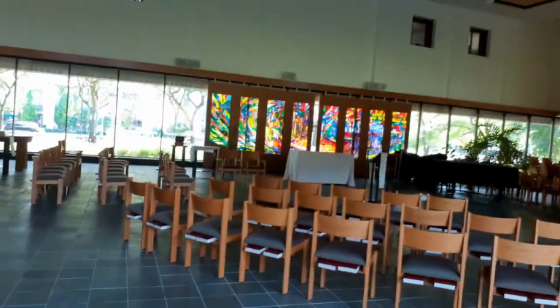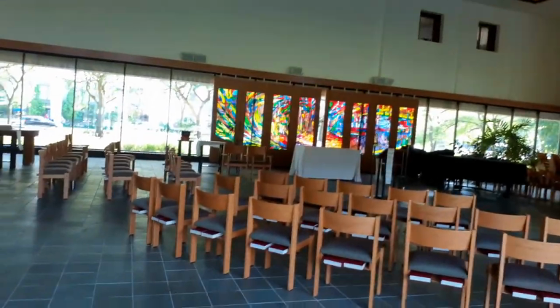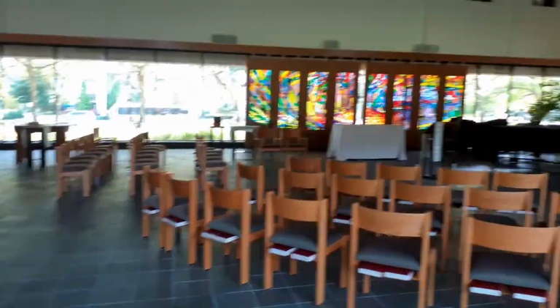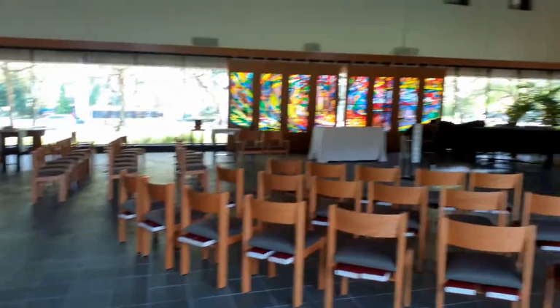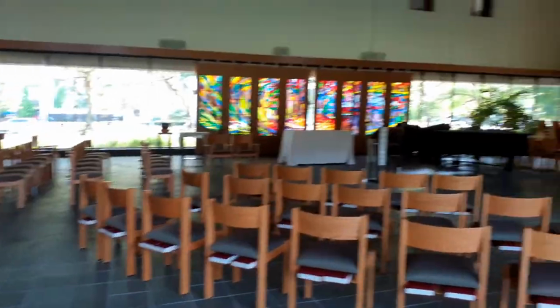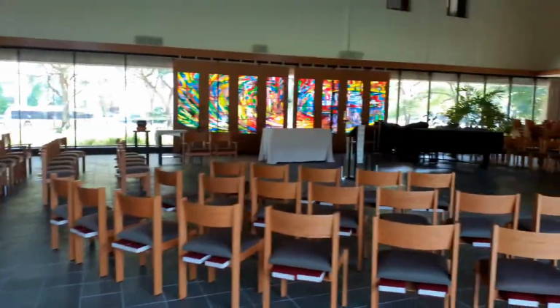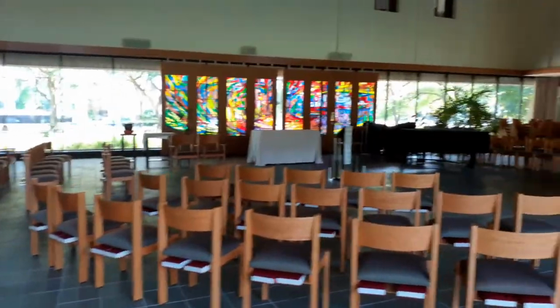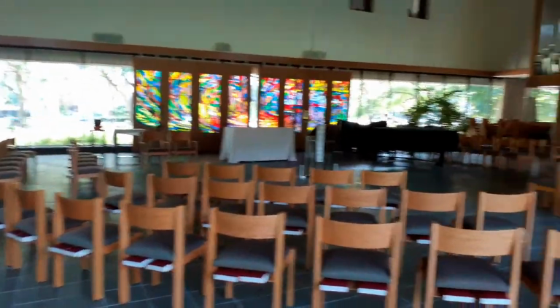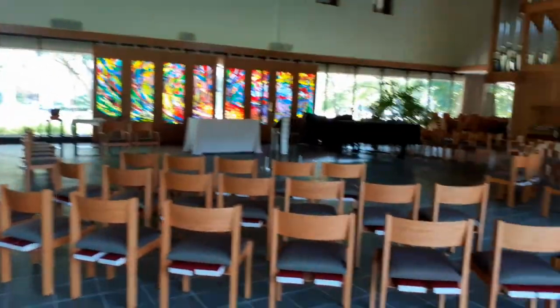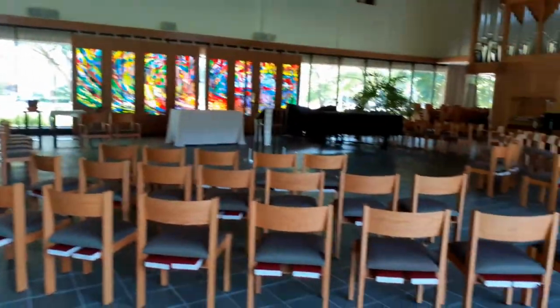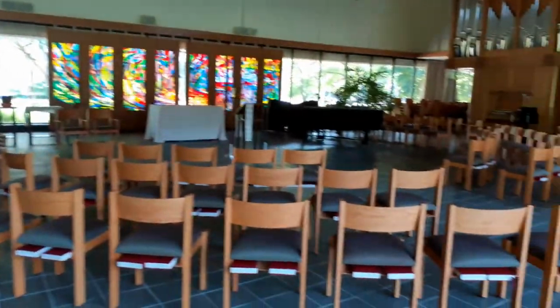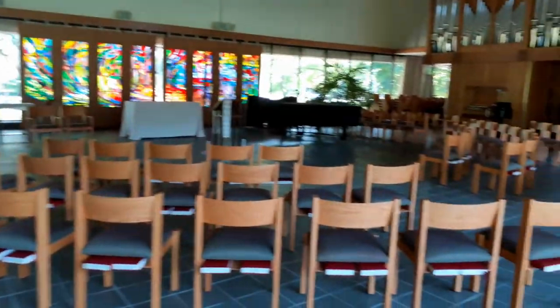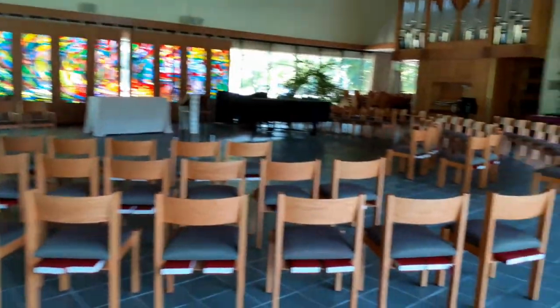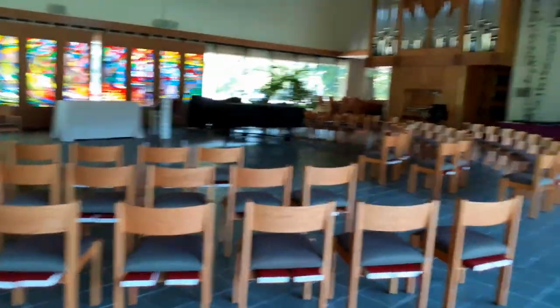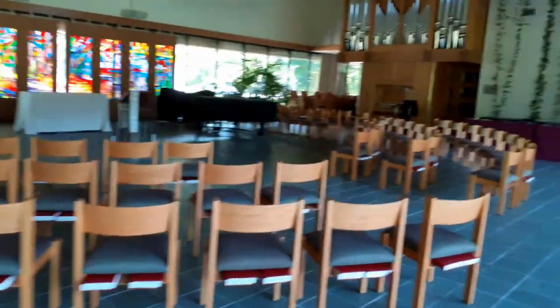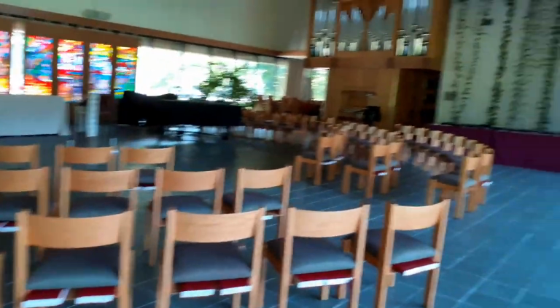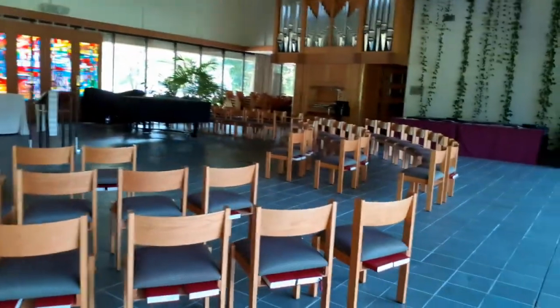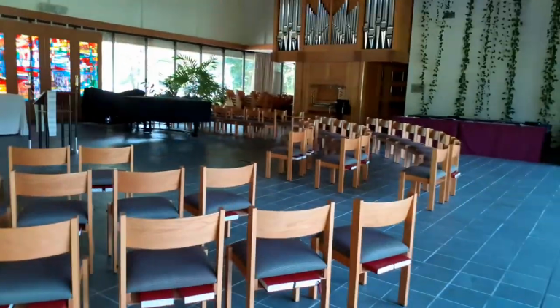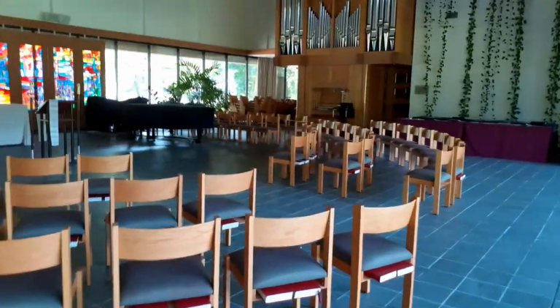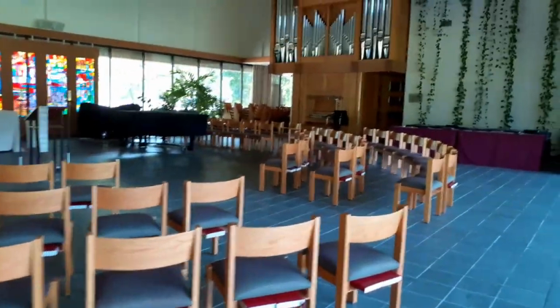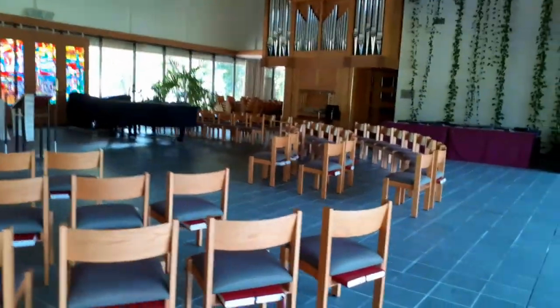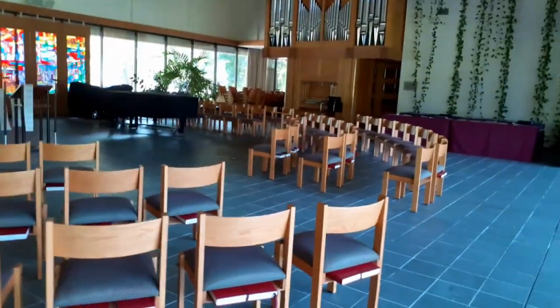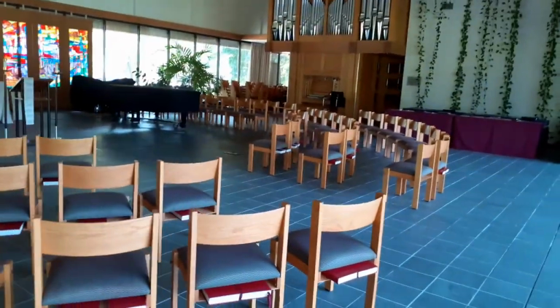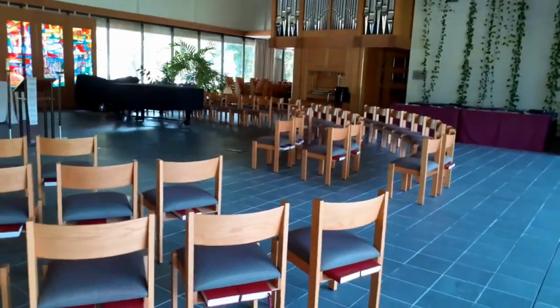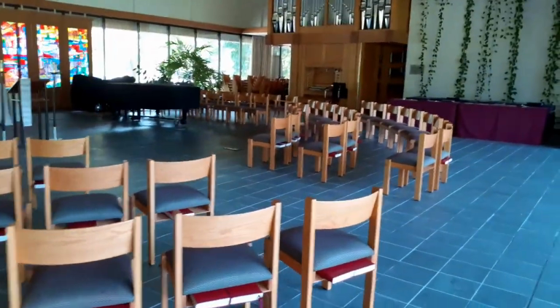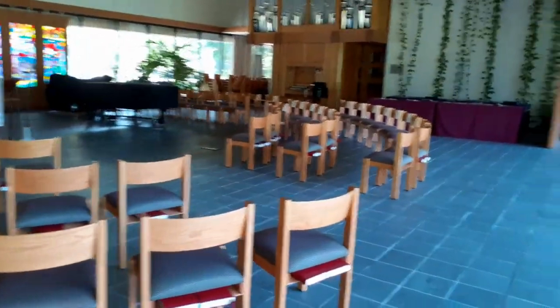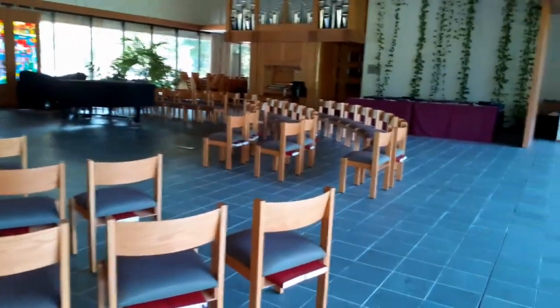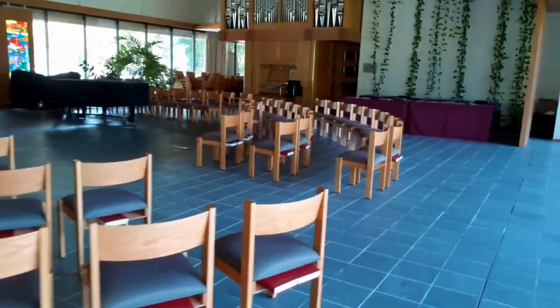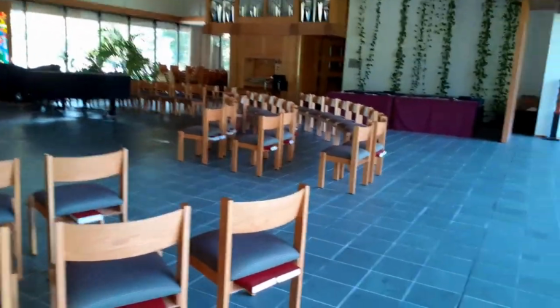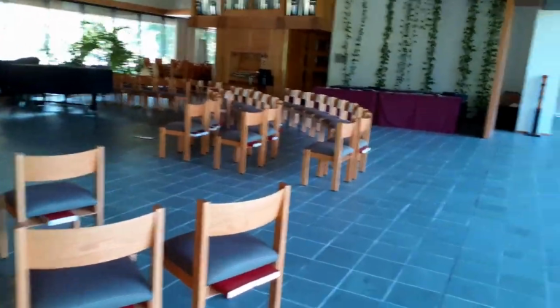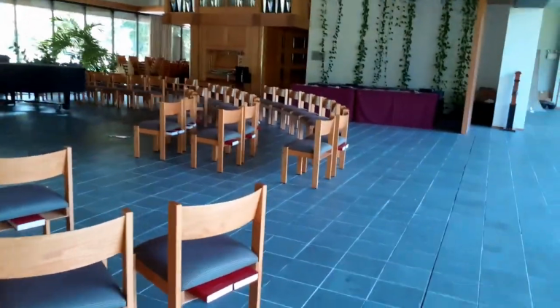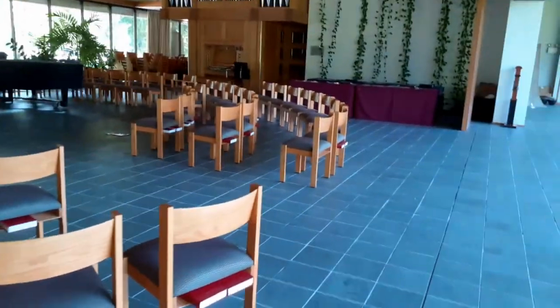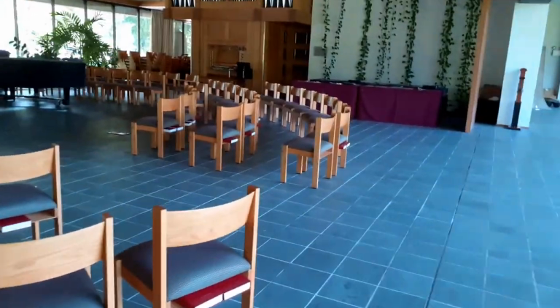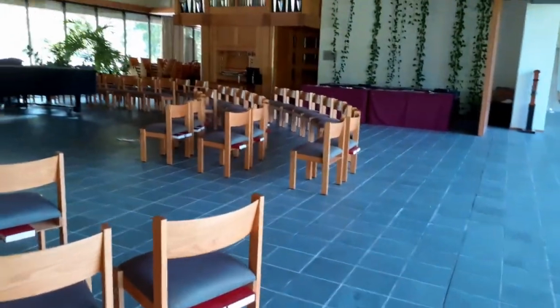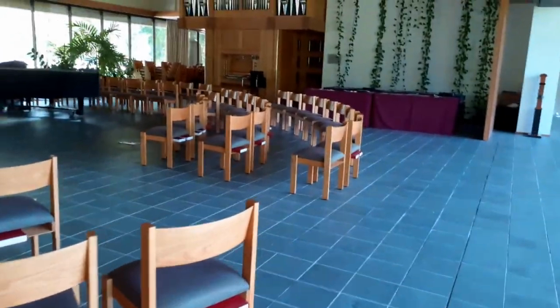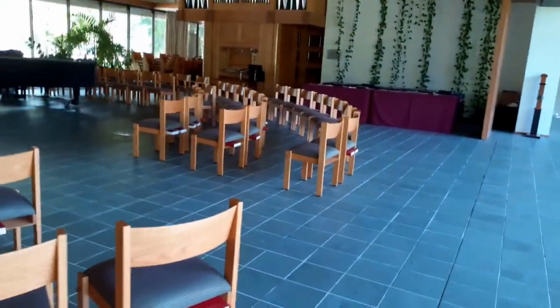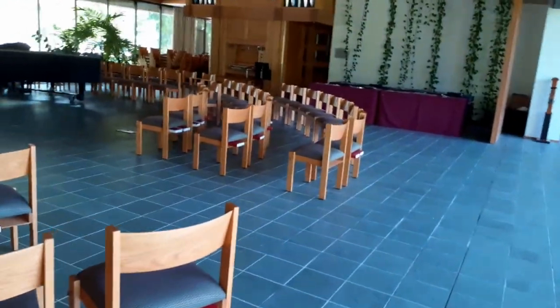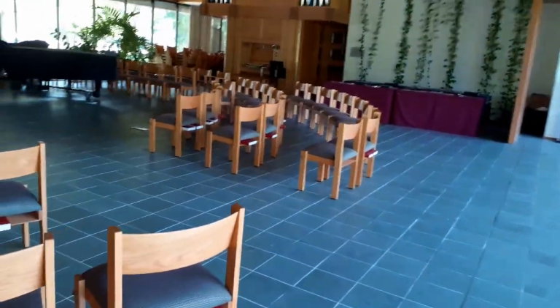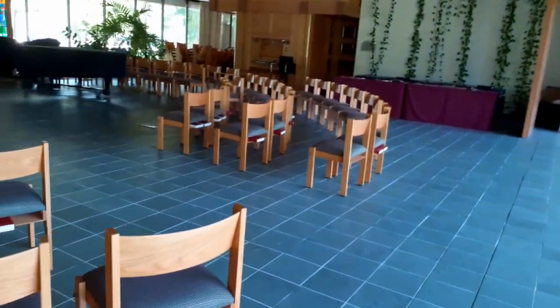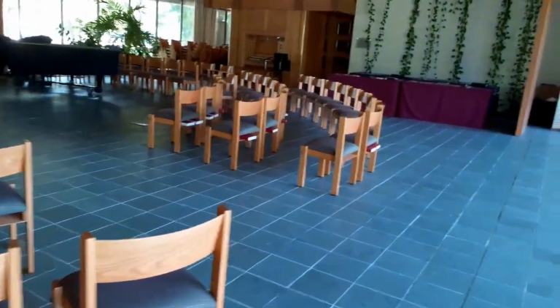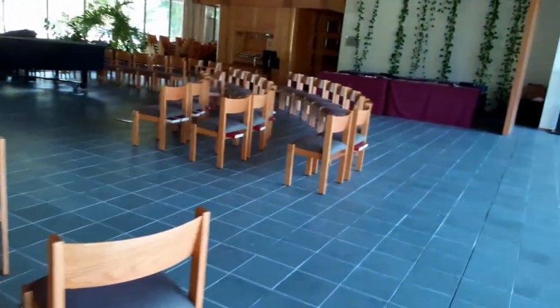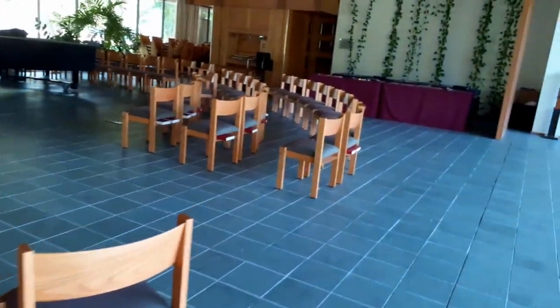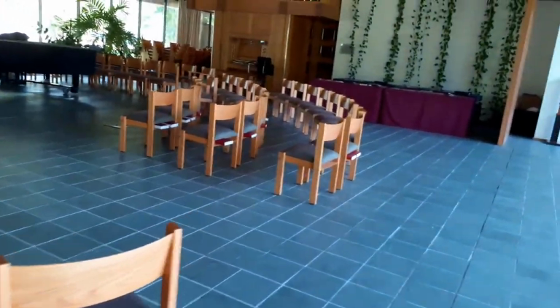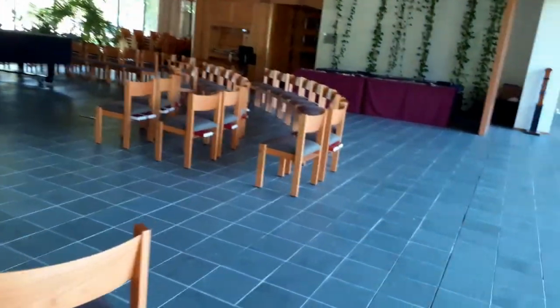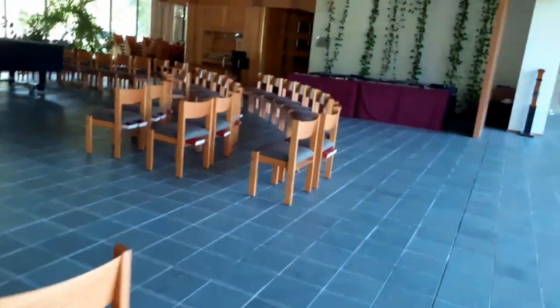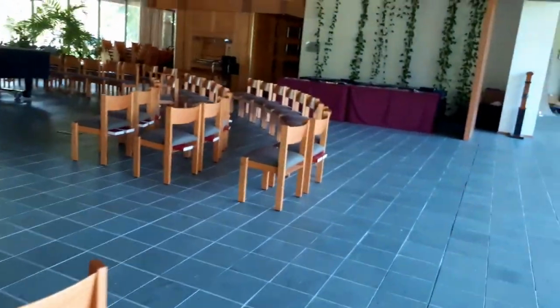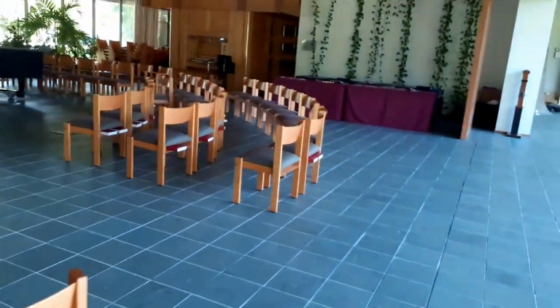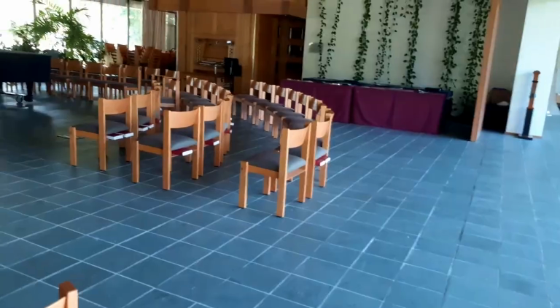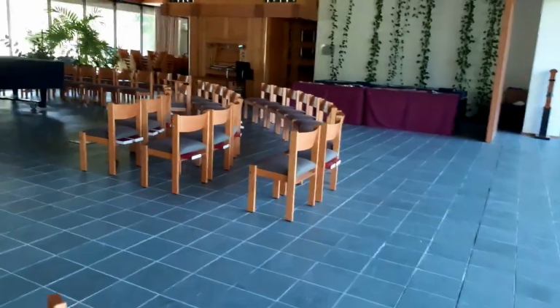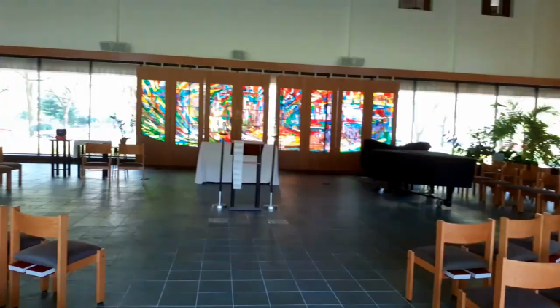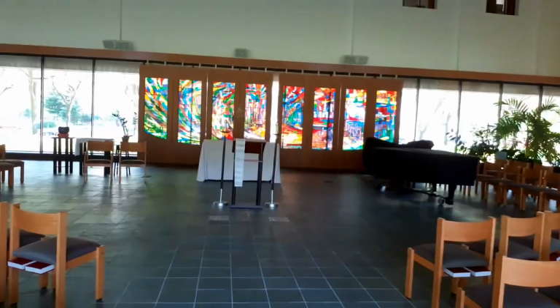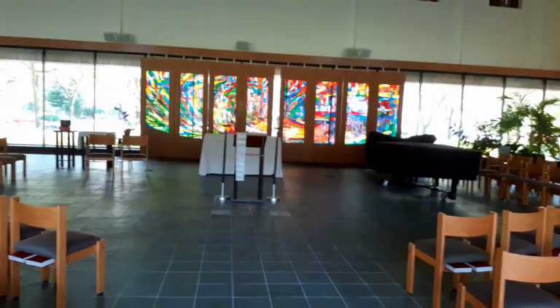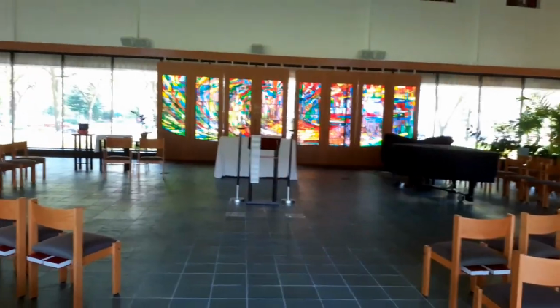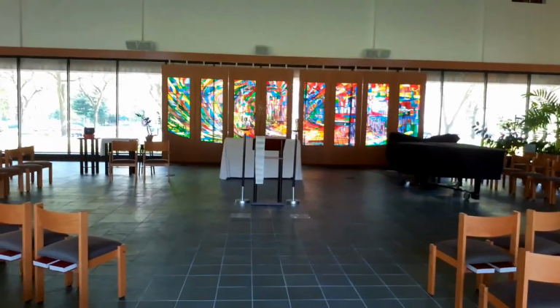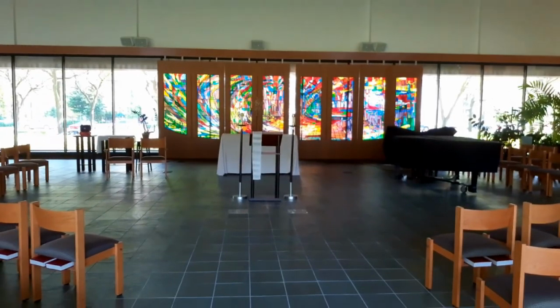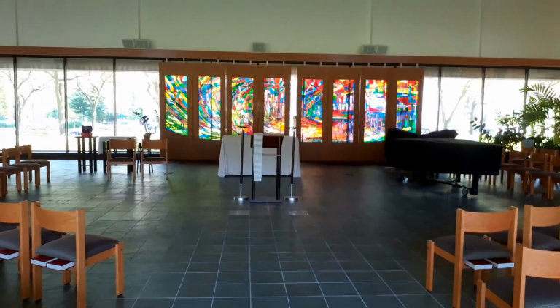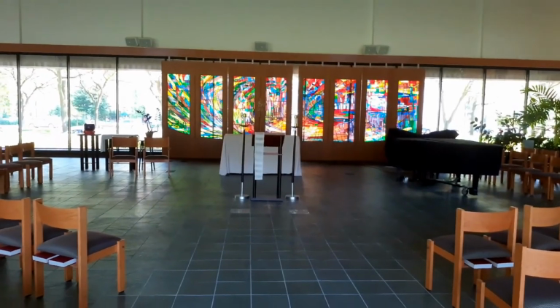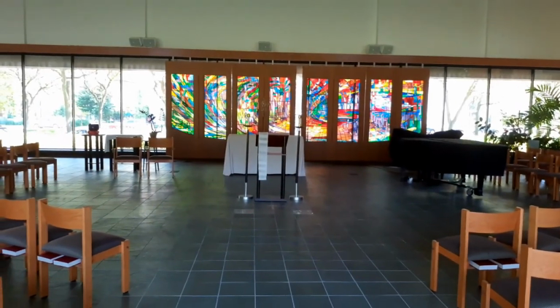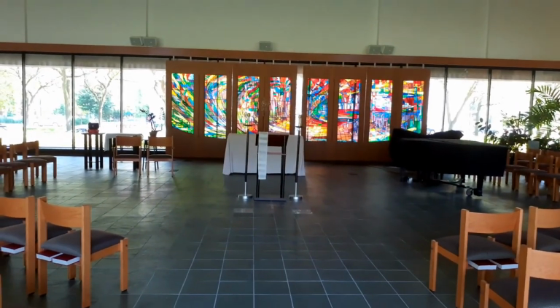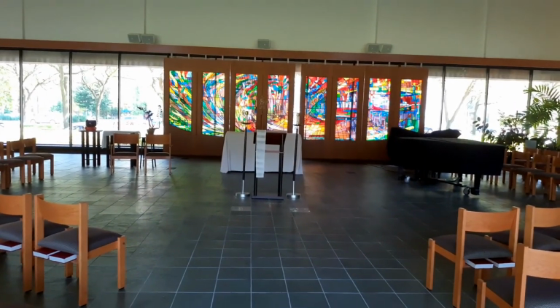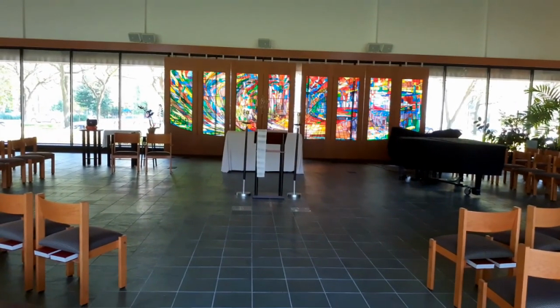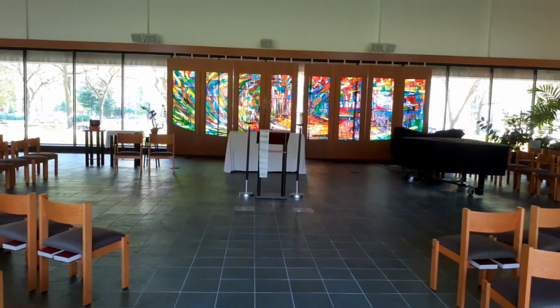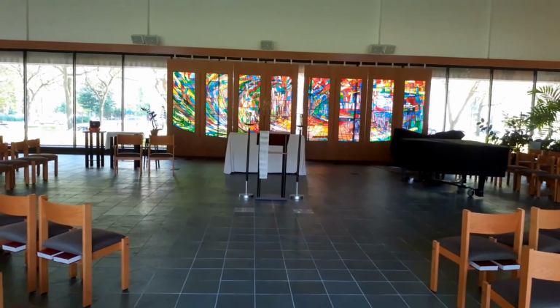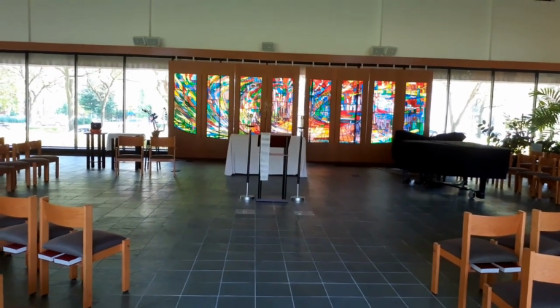This is the chapel of the Lutheran School of Theology — this is what the chapel looks like.